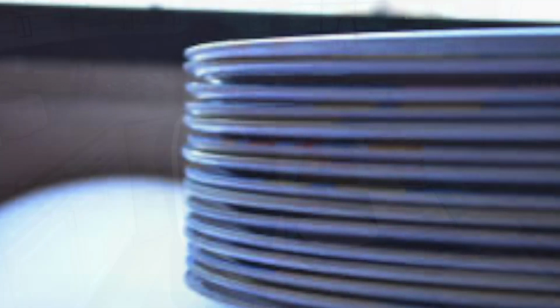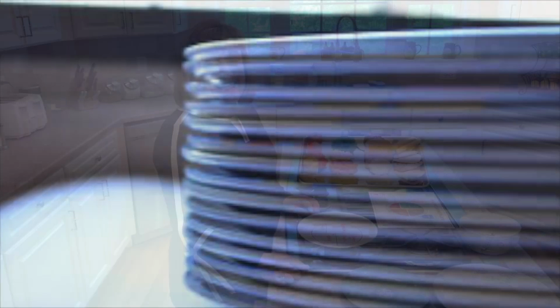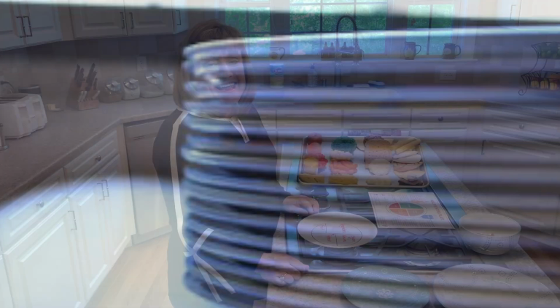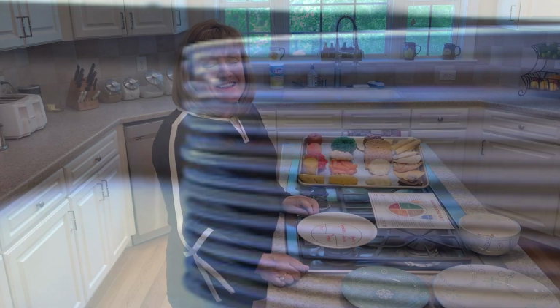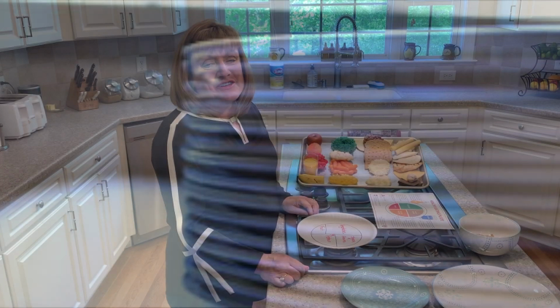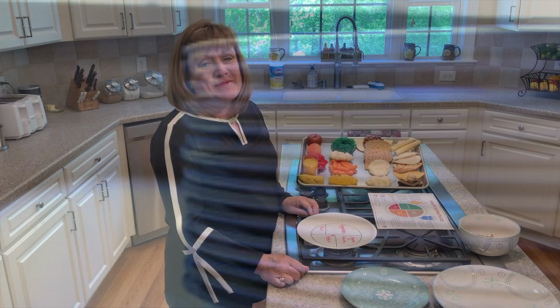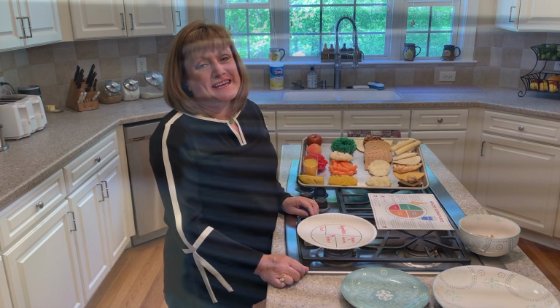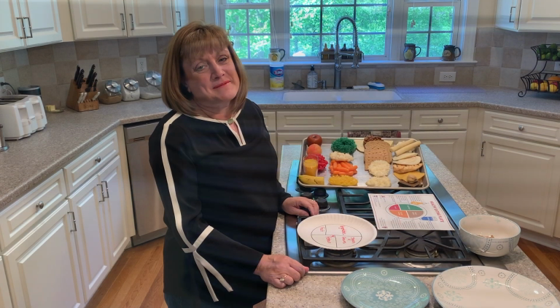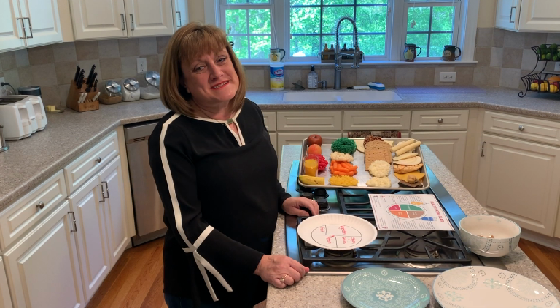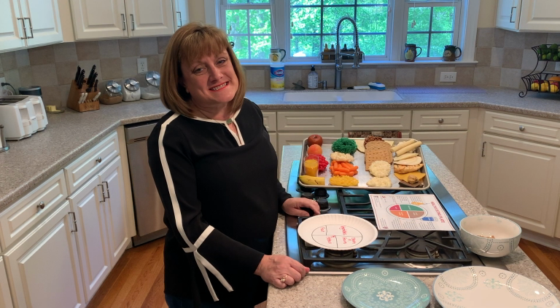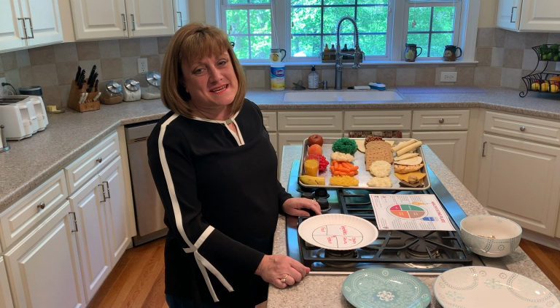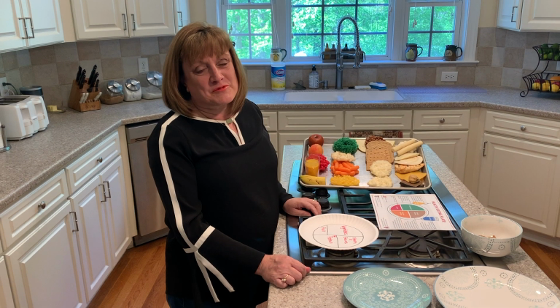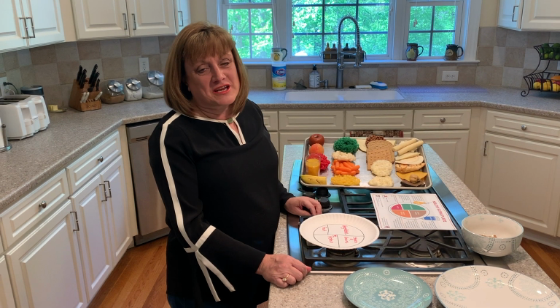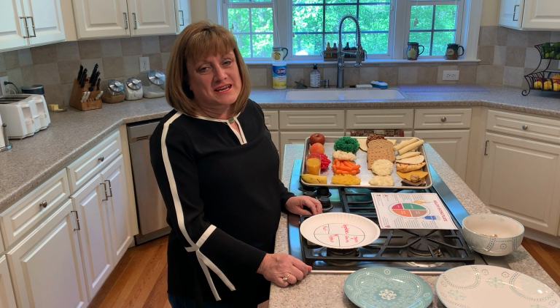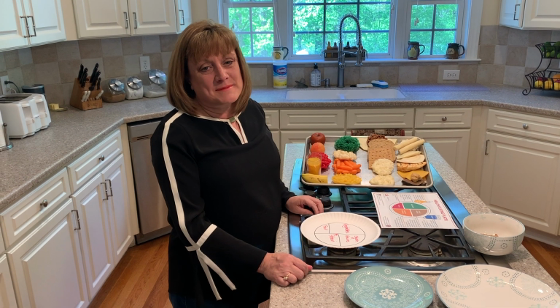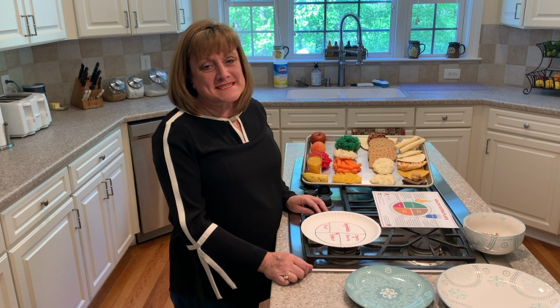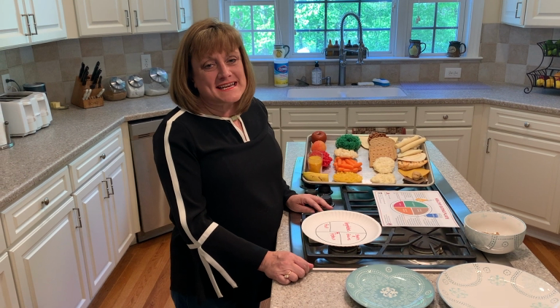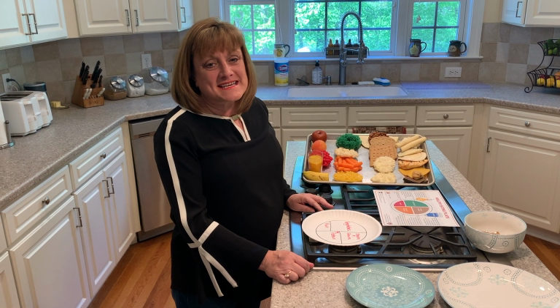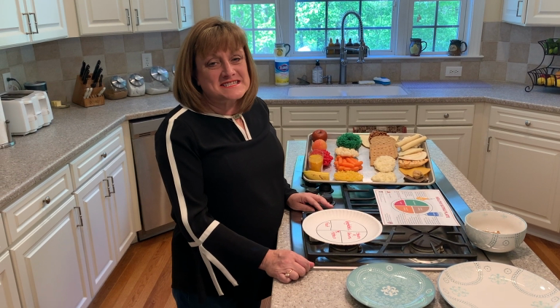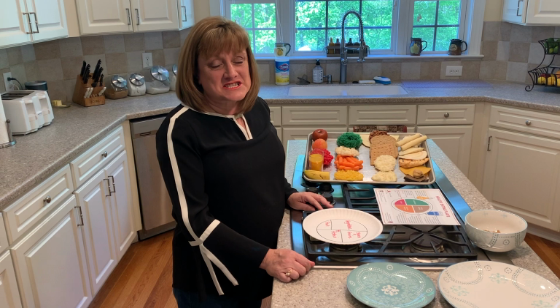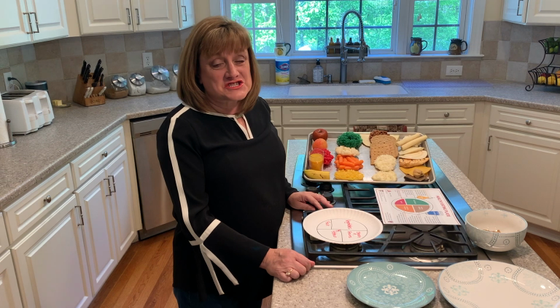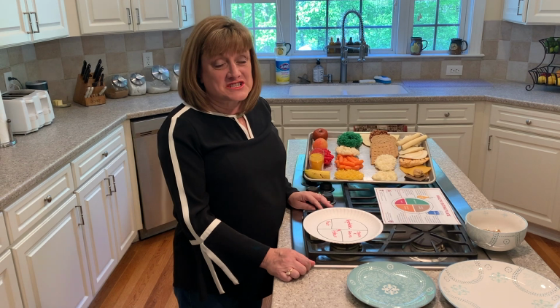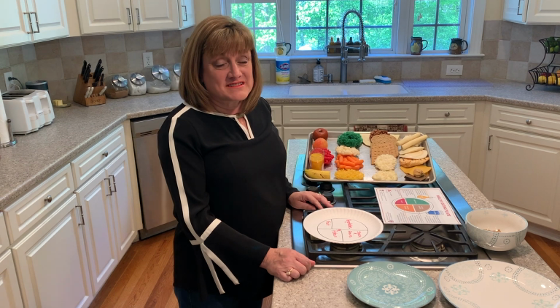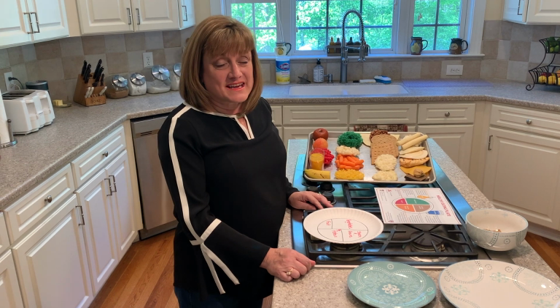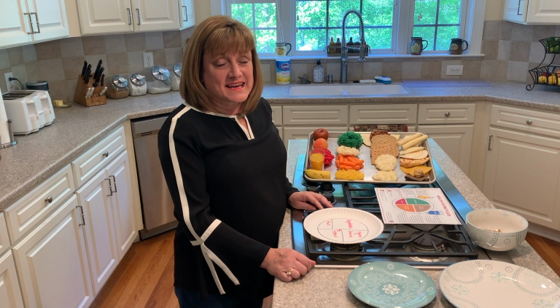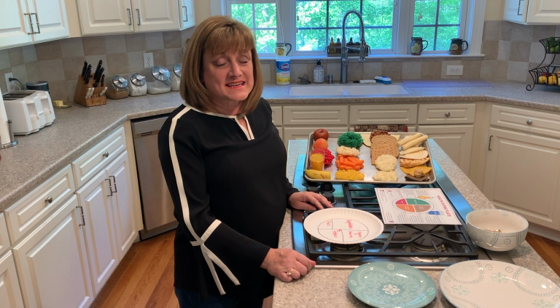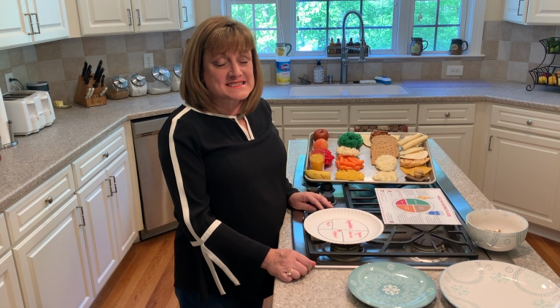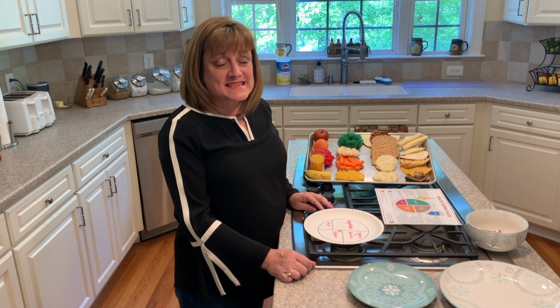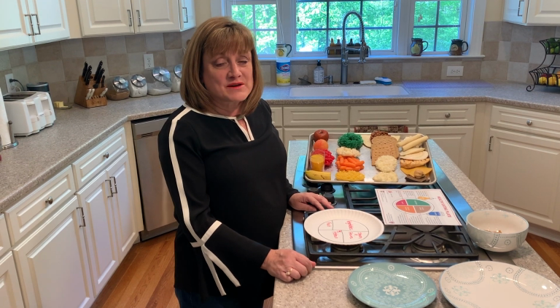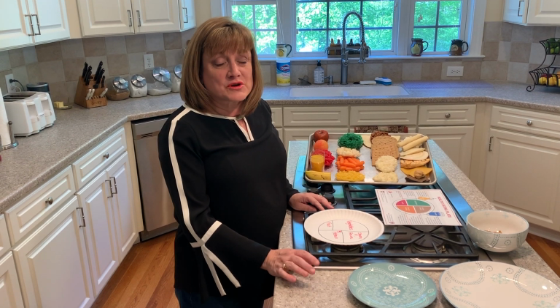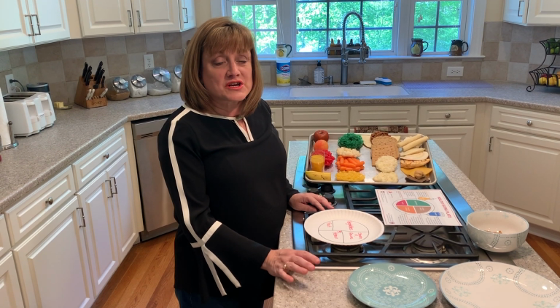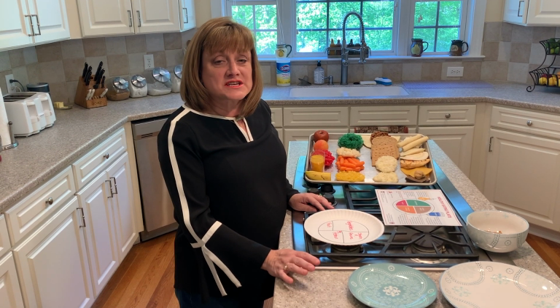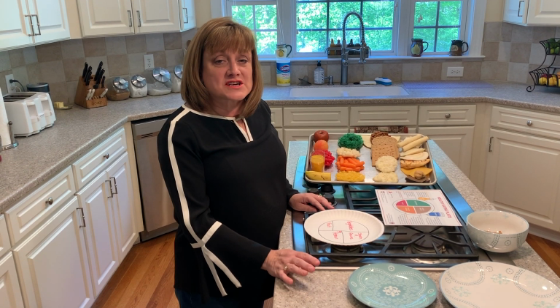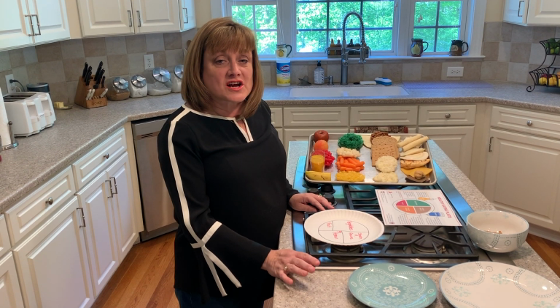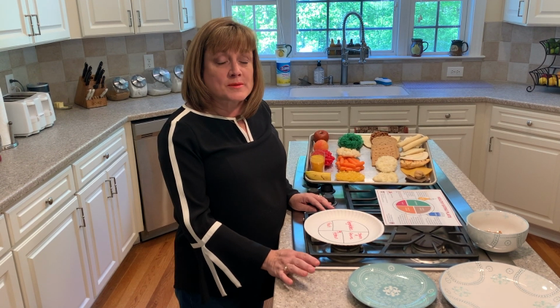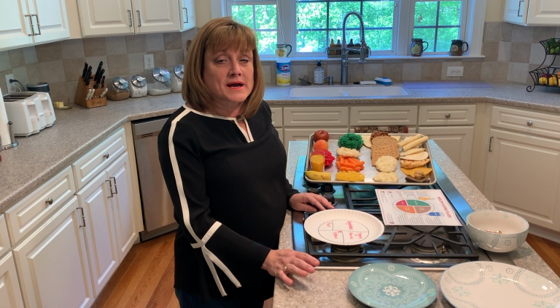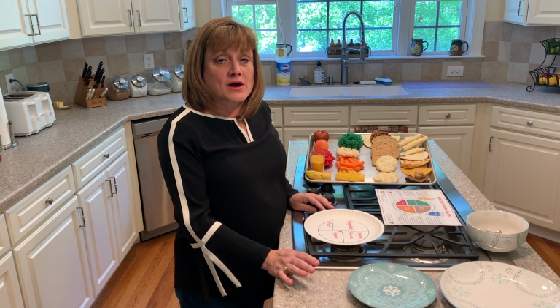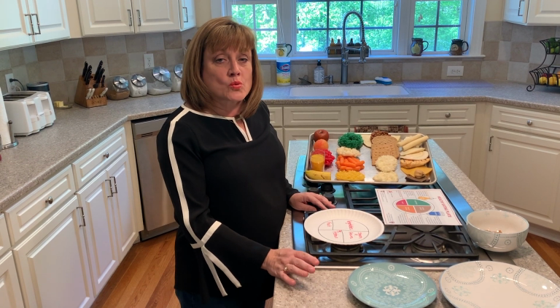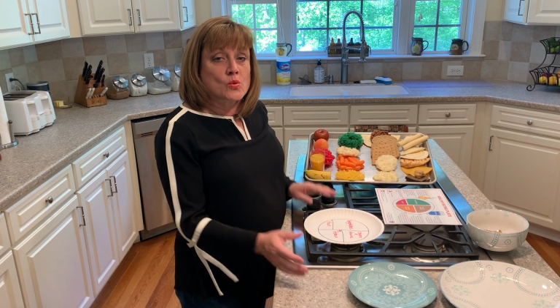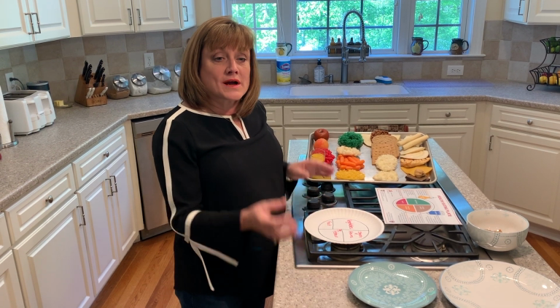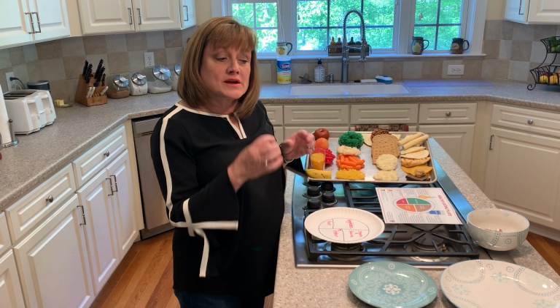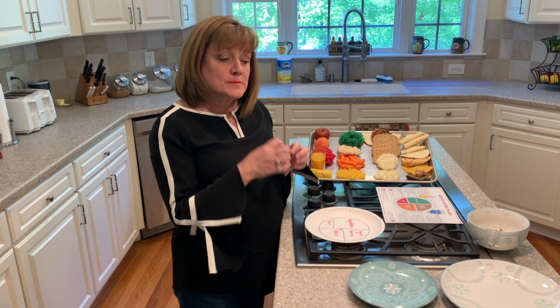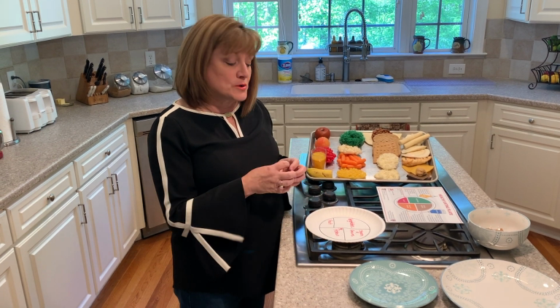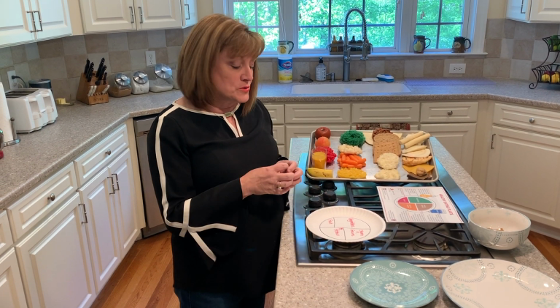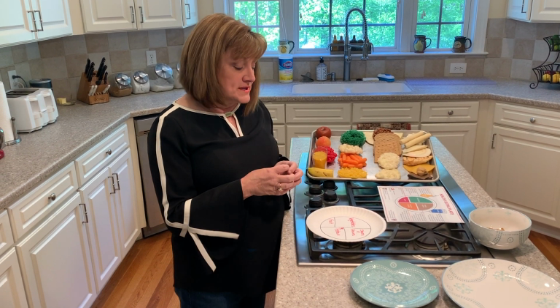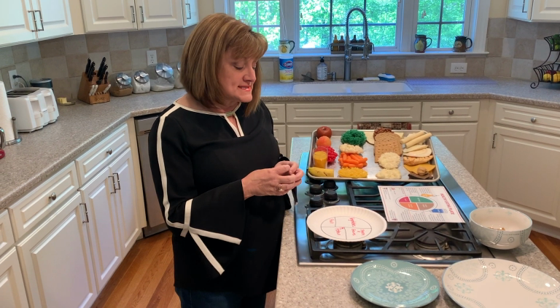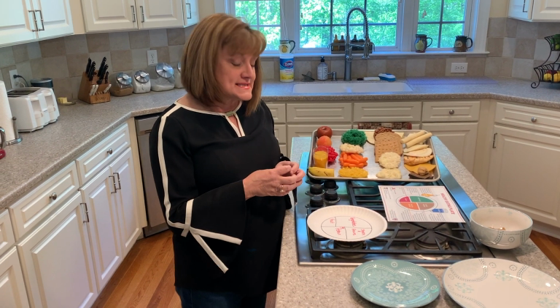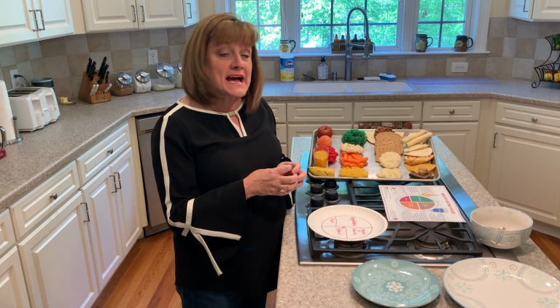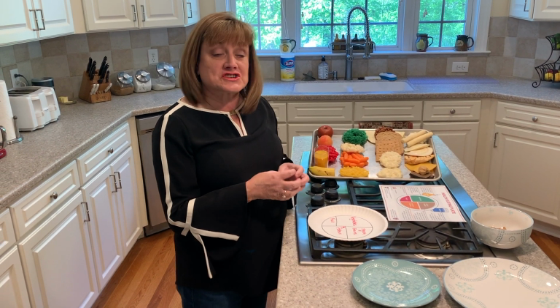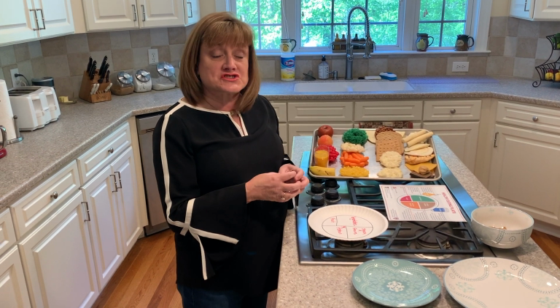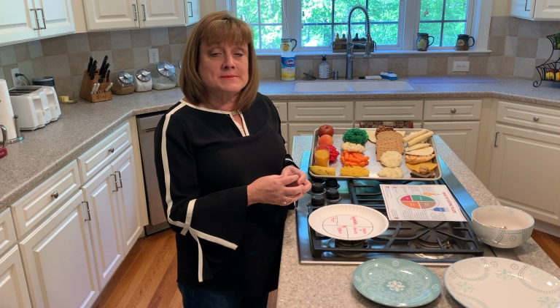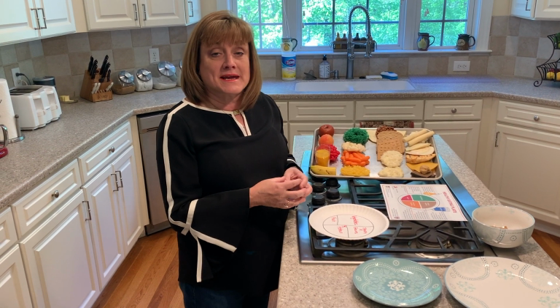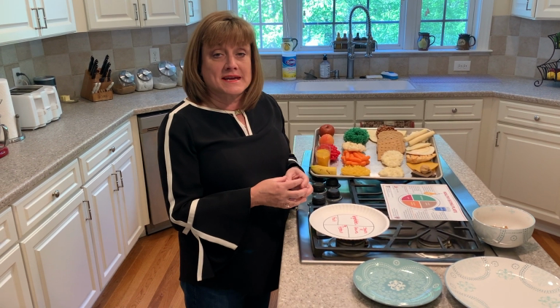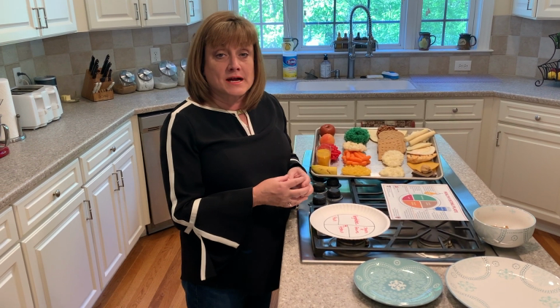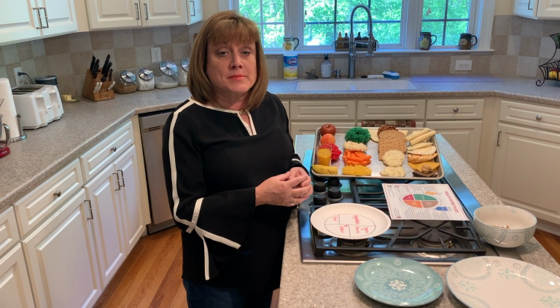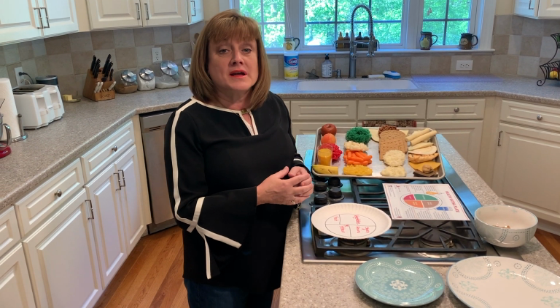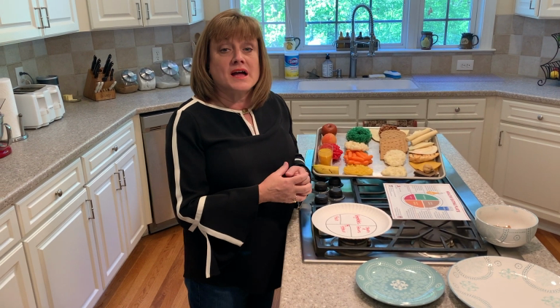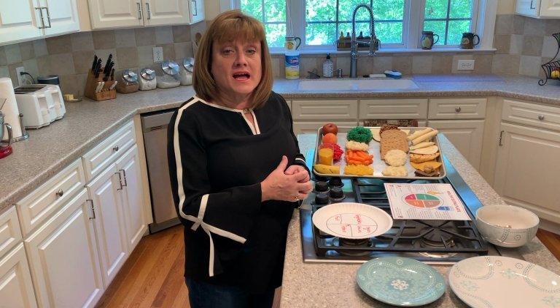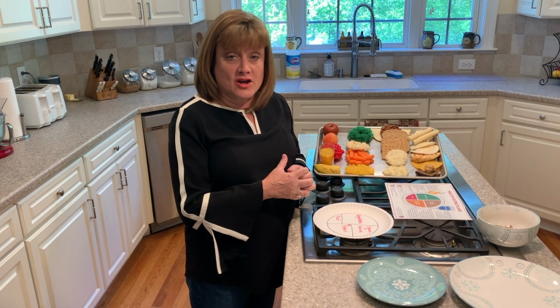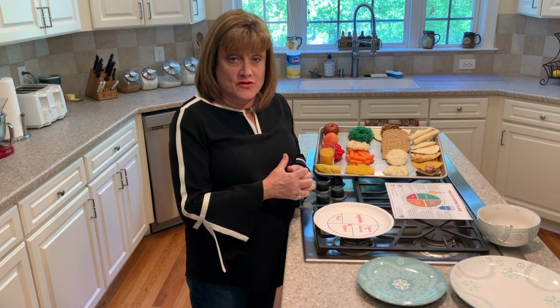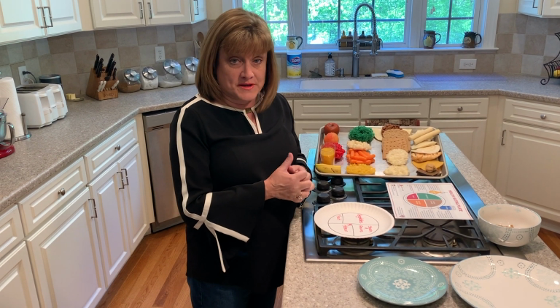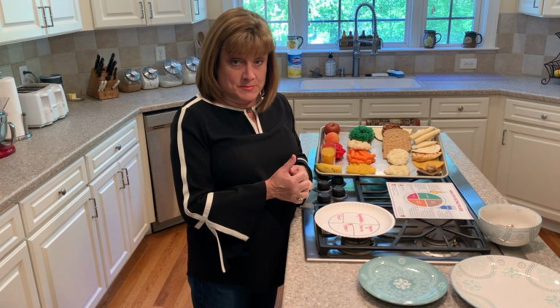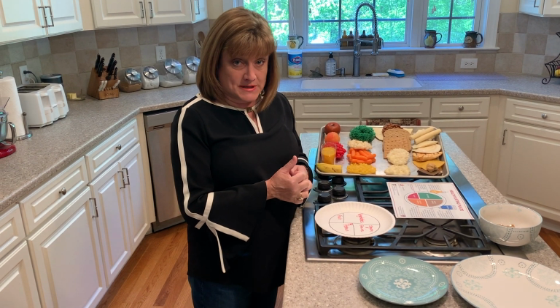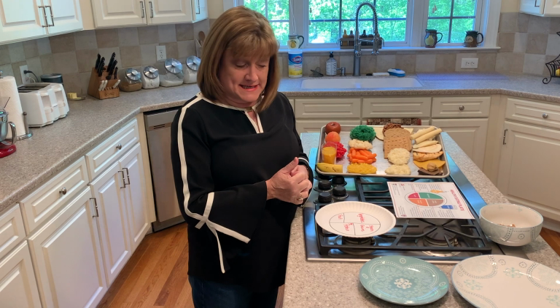Hello, my name is Deborah and I'm a dietitian. Today we're going to talk about what components actually make up a healthy plate.